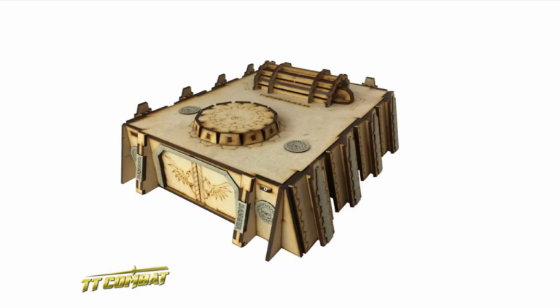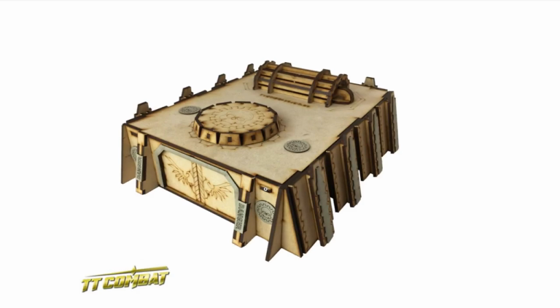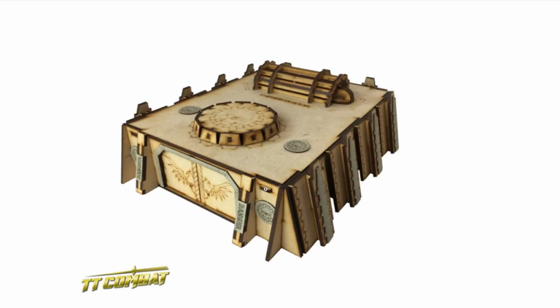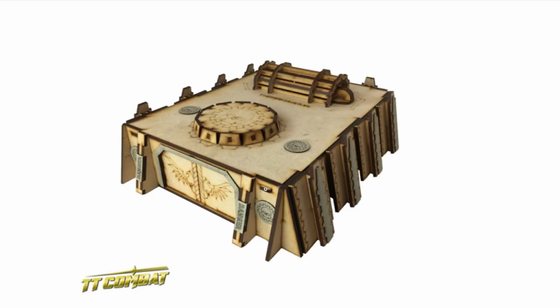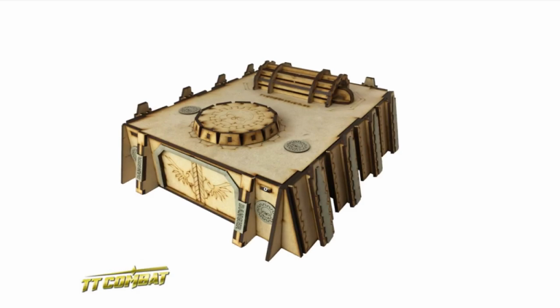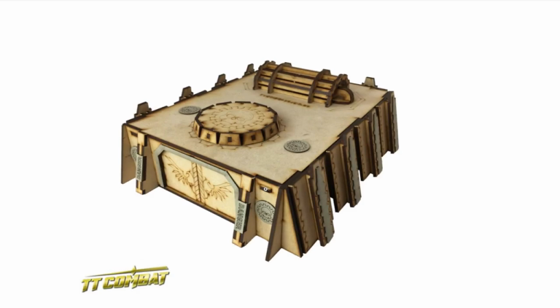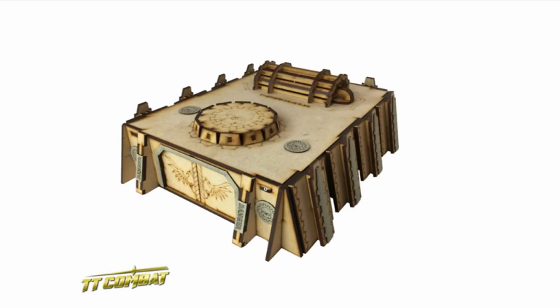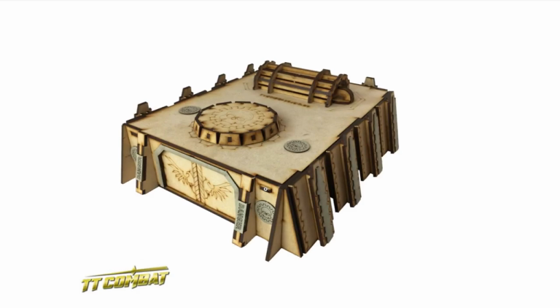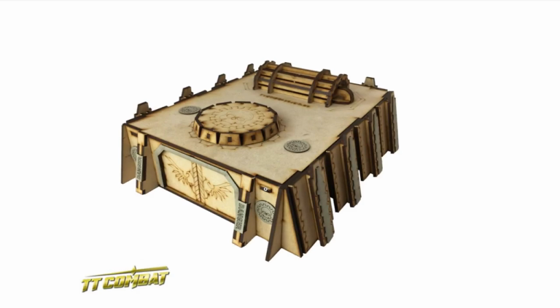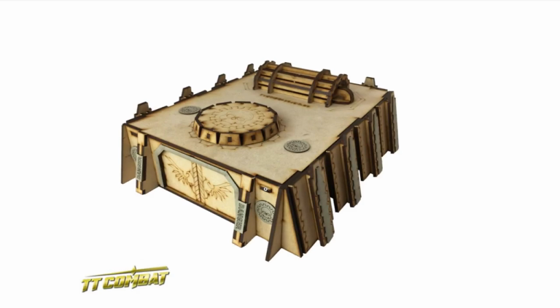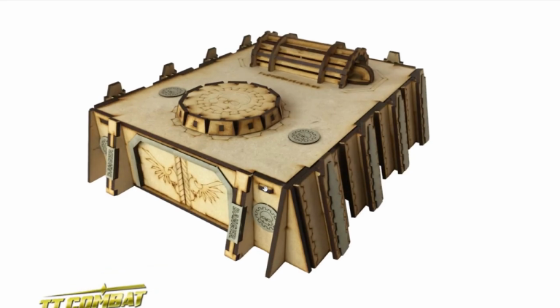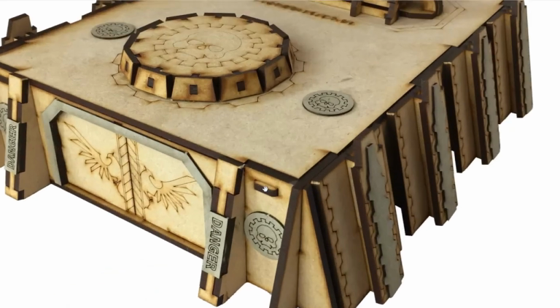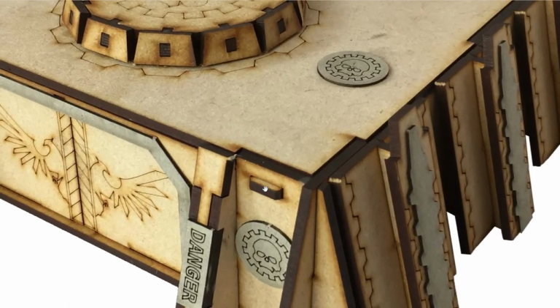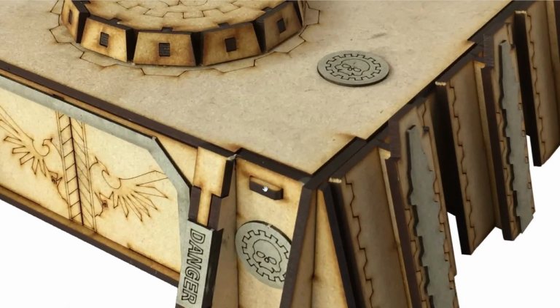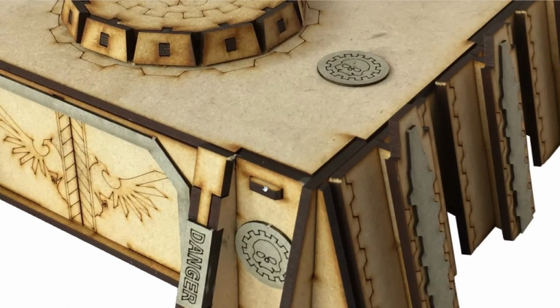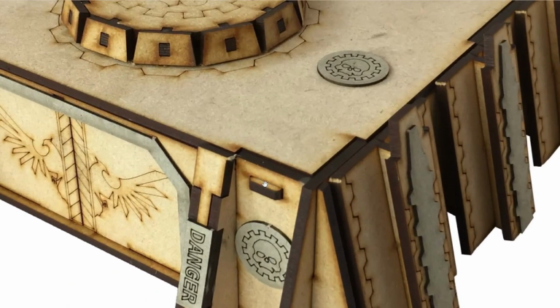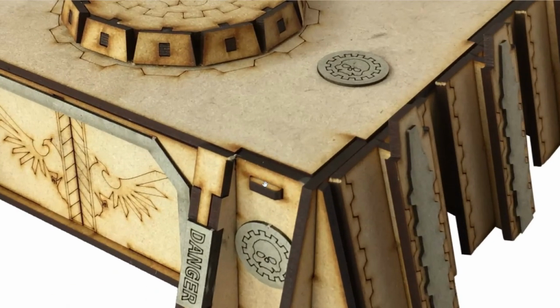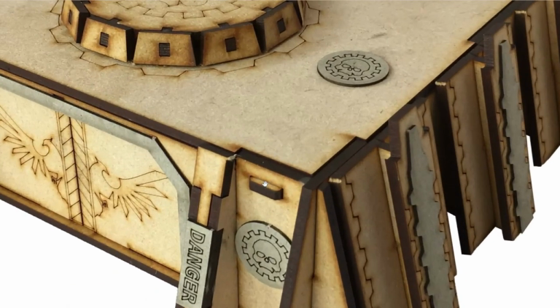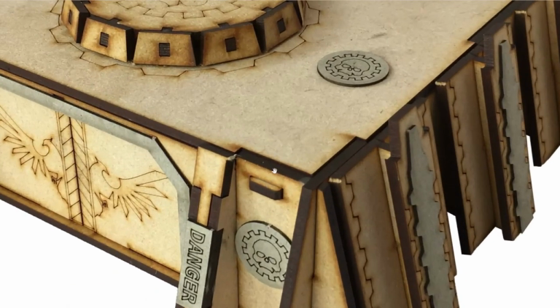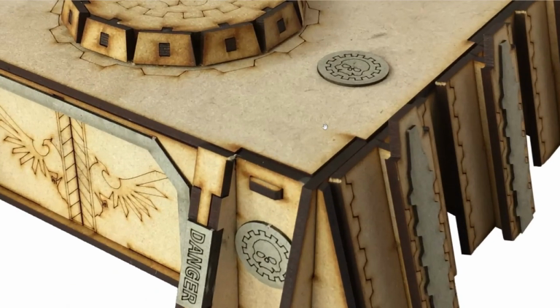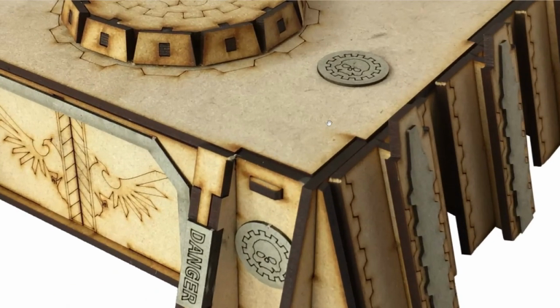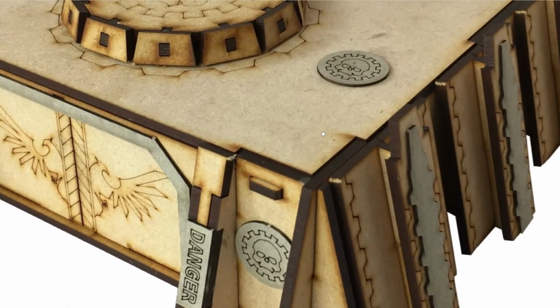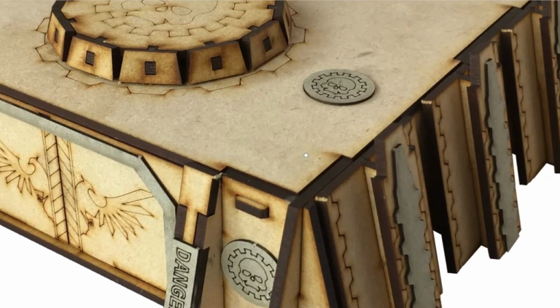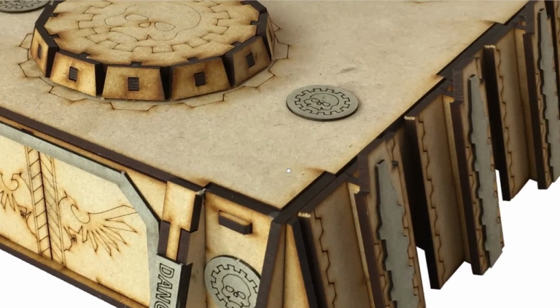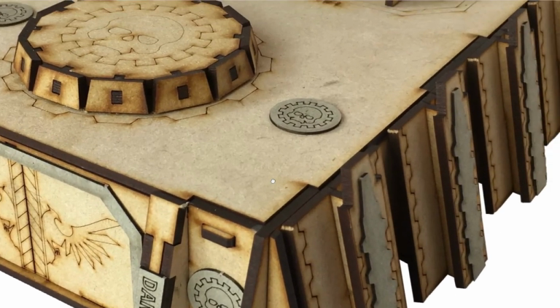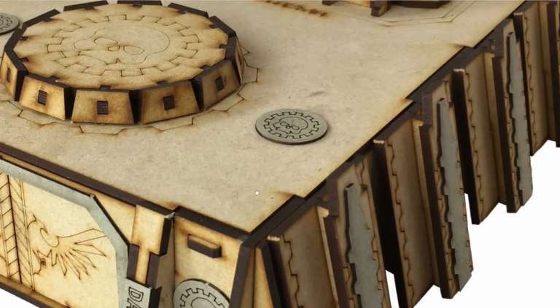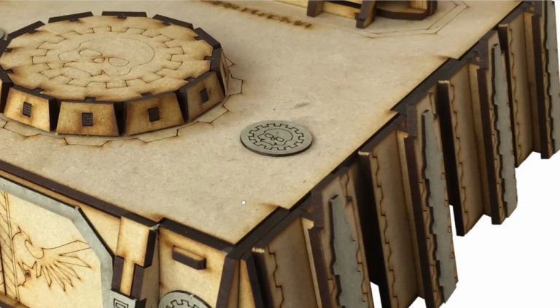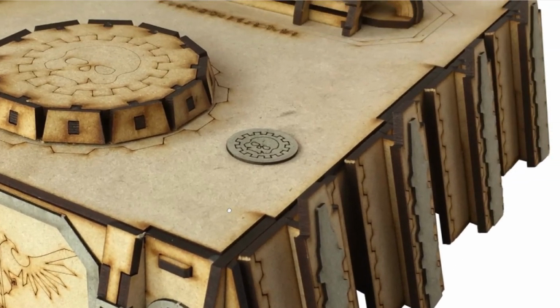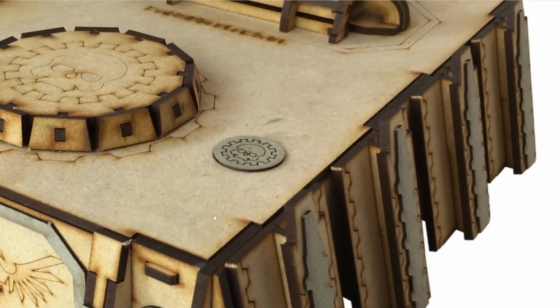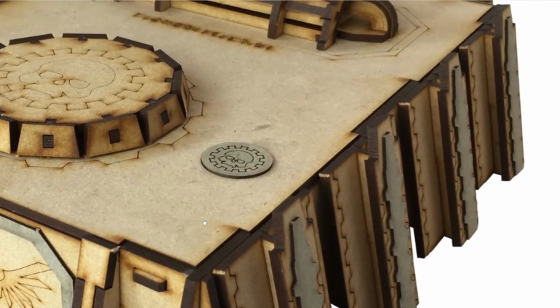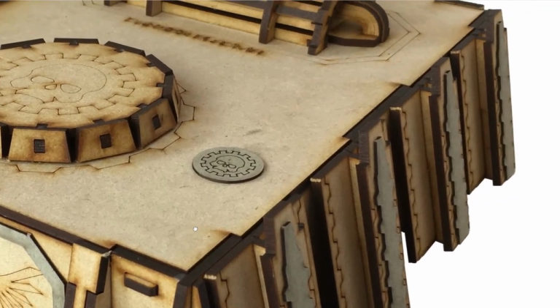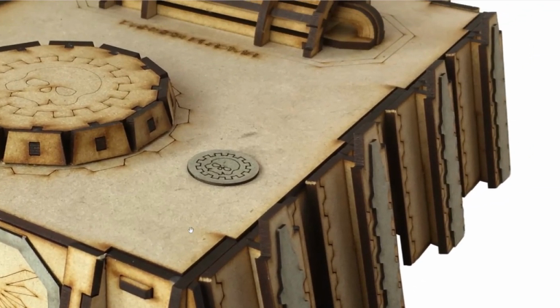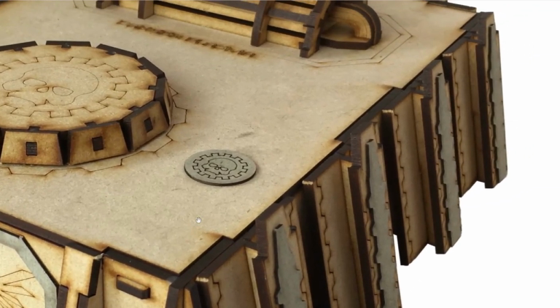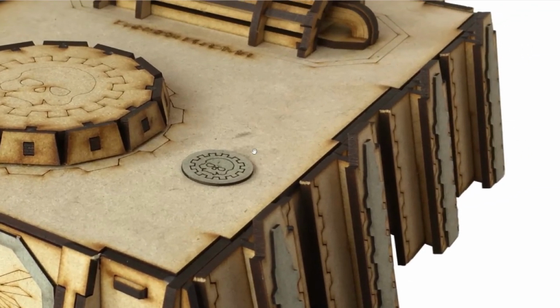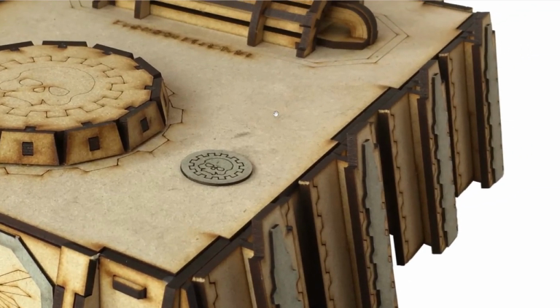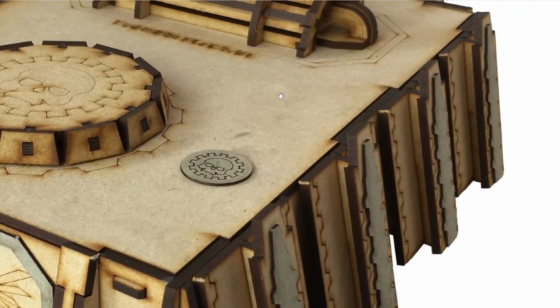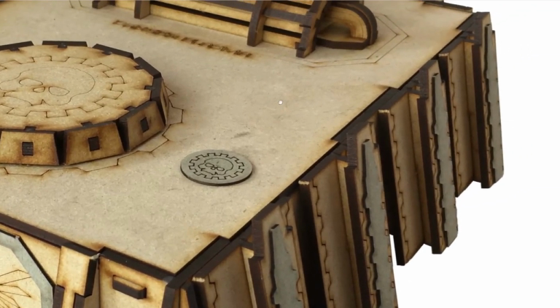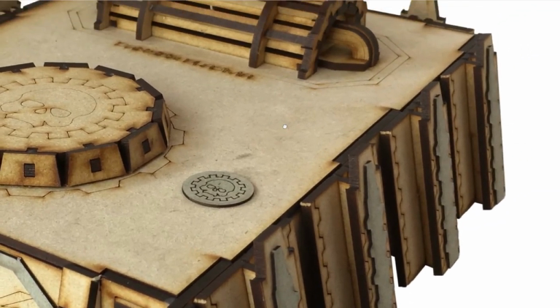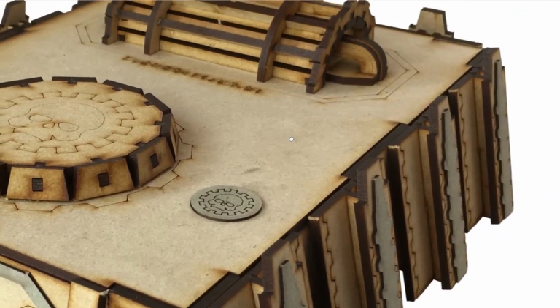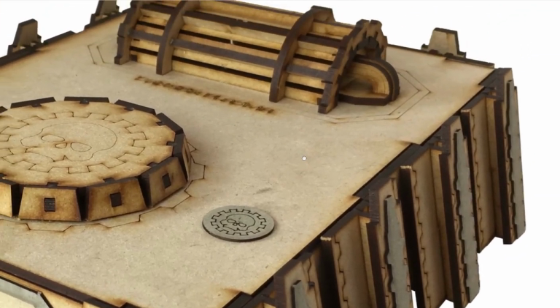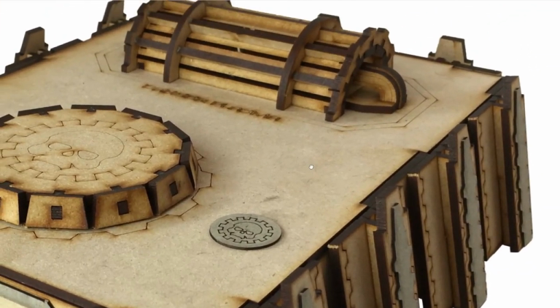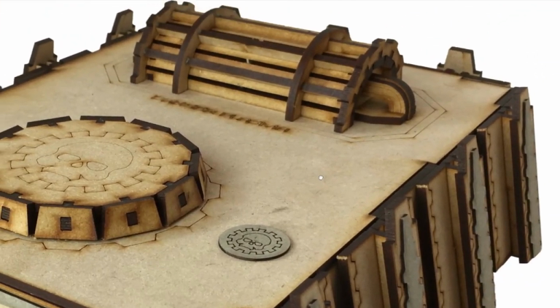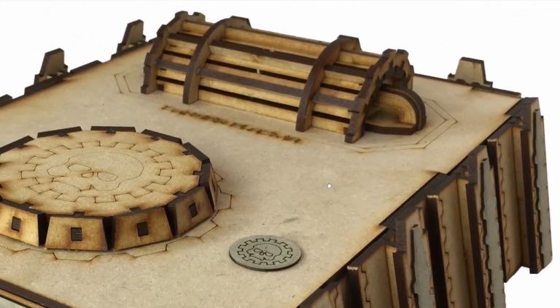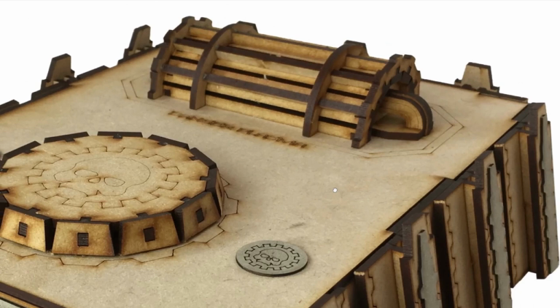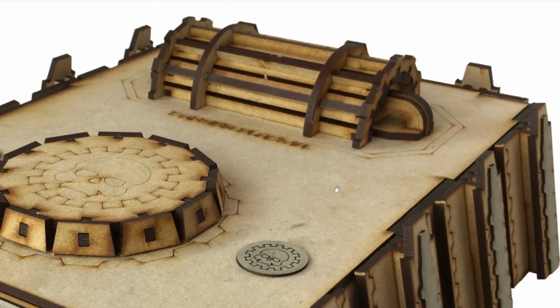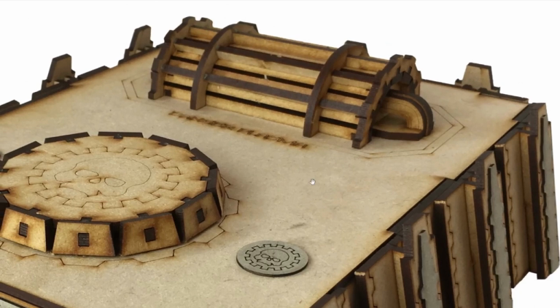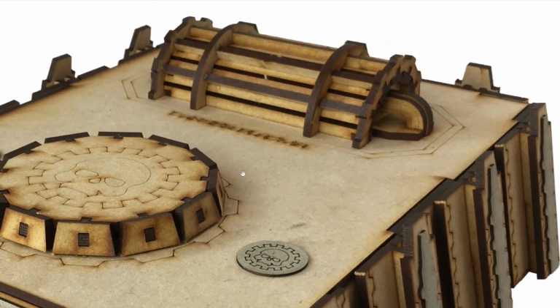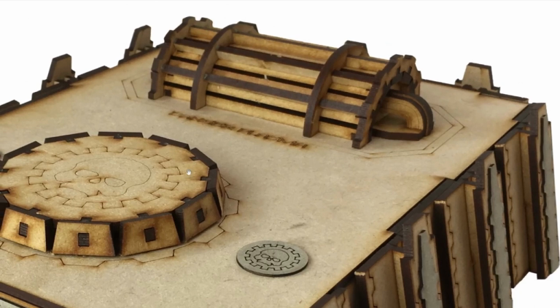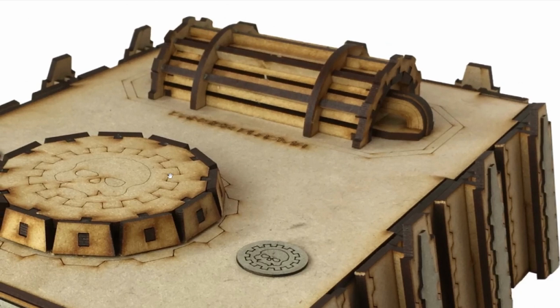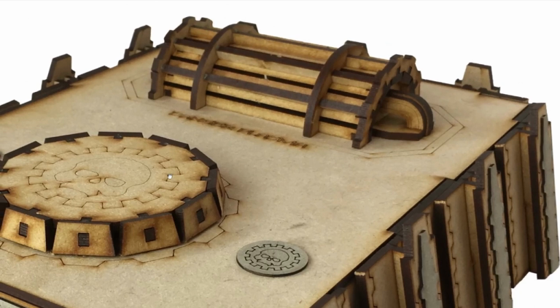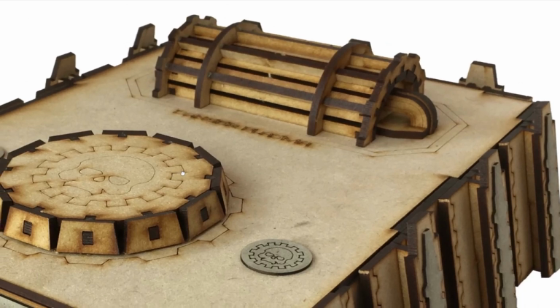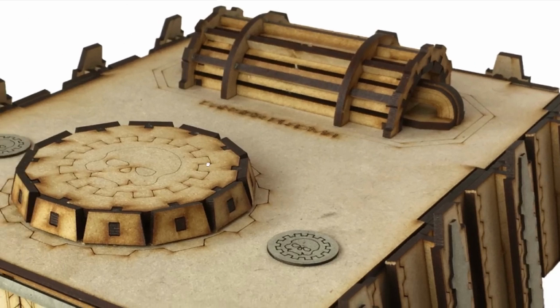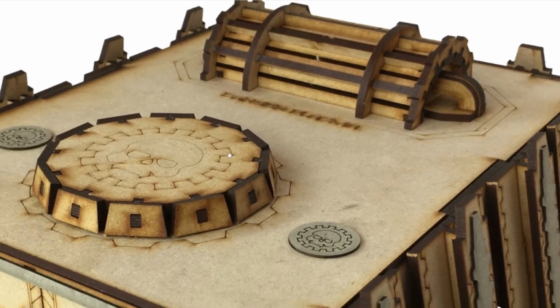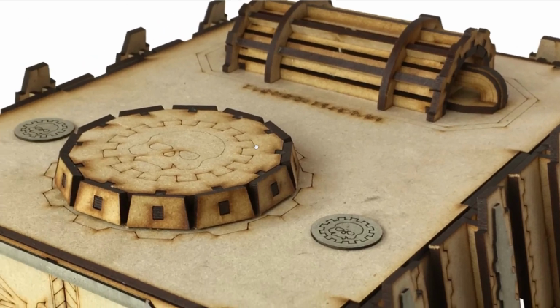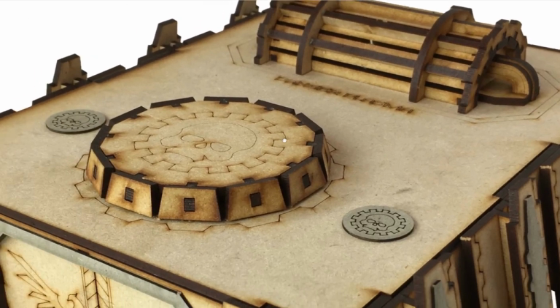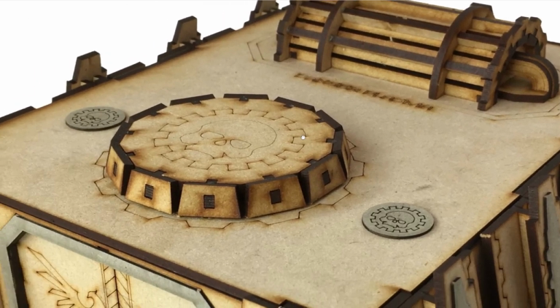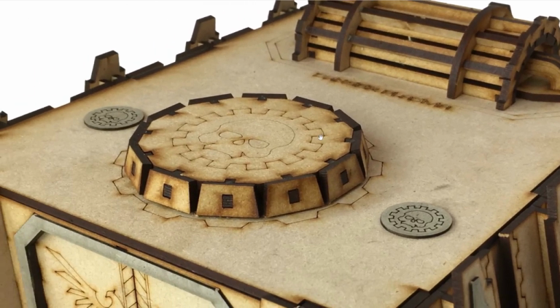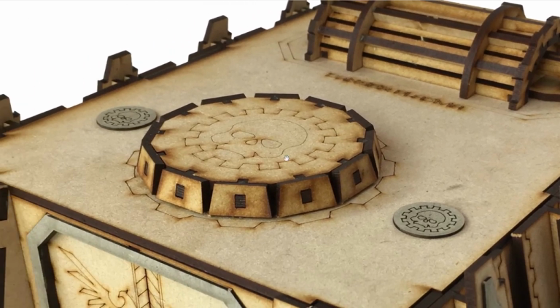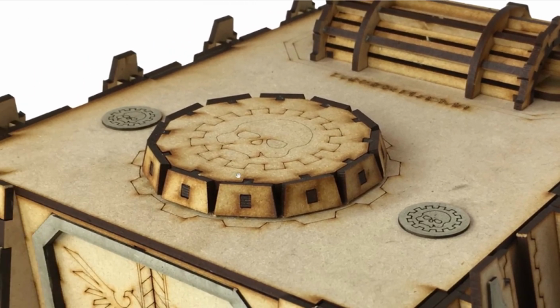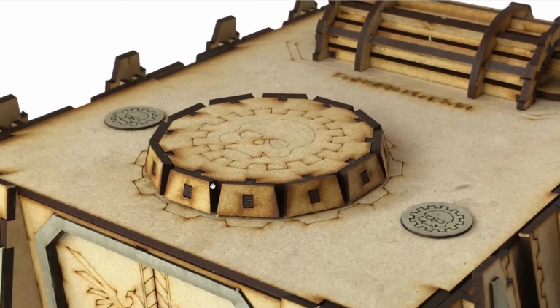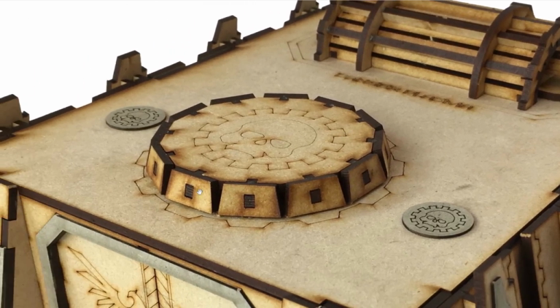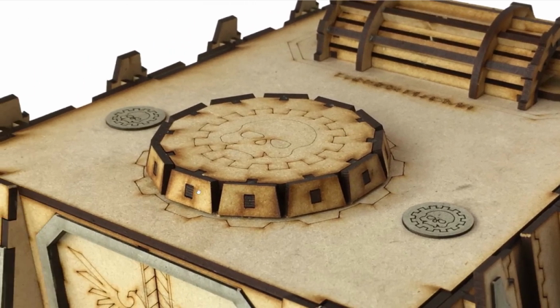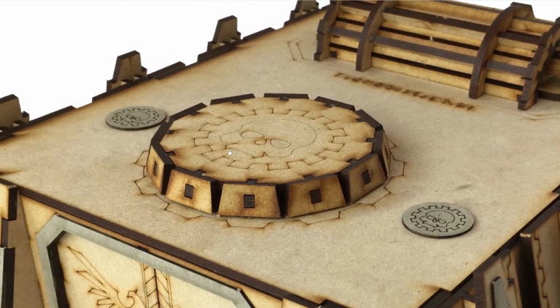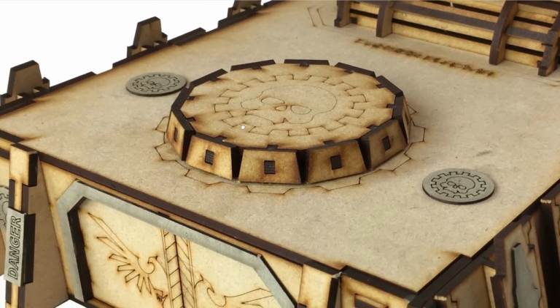Hi there, folks. Let's try to make this fortified power station look a little bit more interesting and less flat.